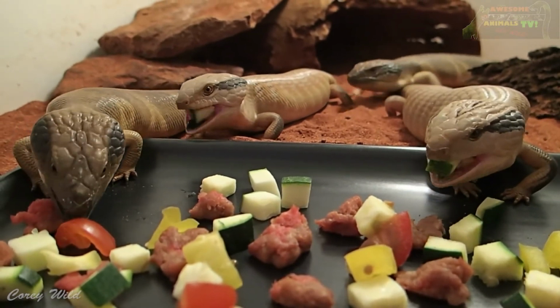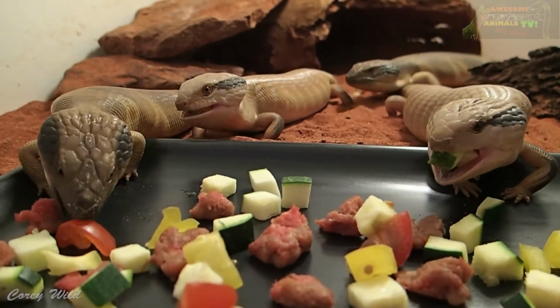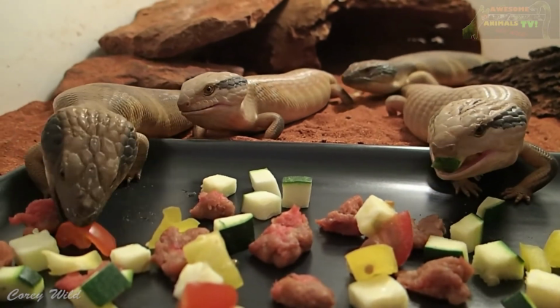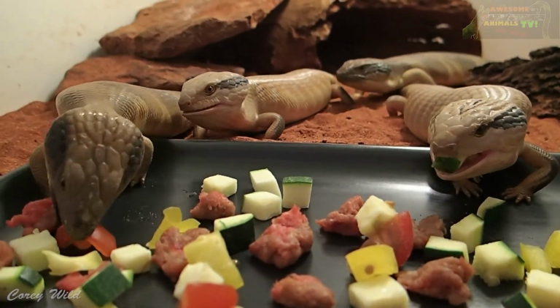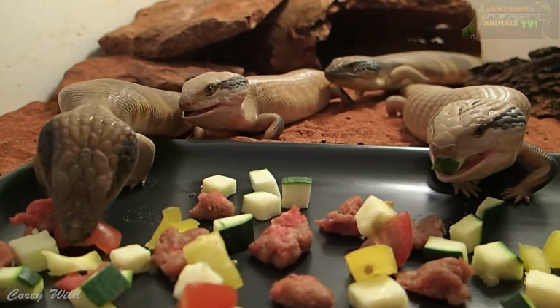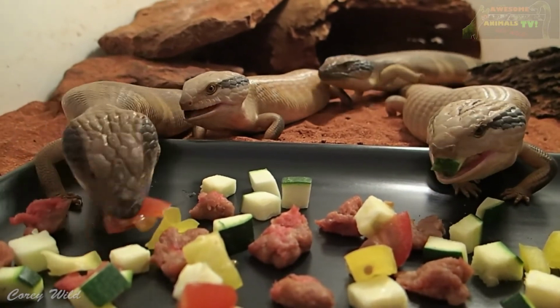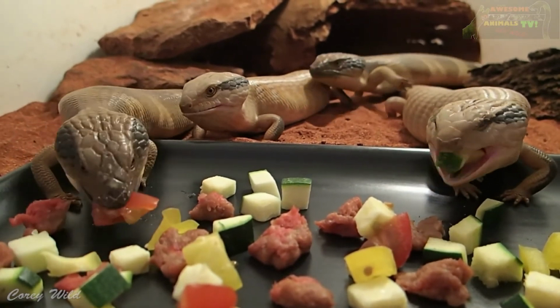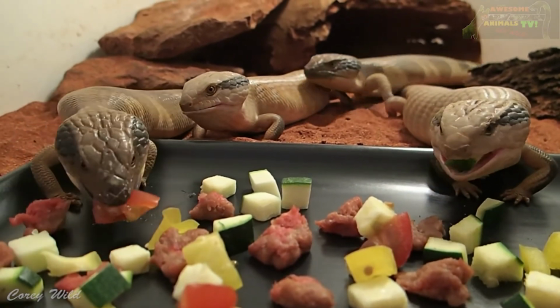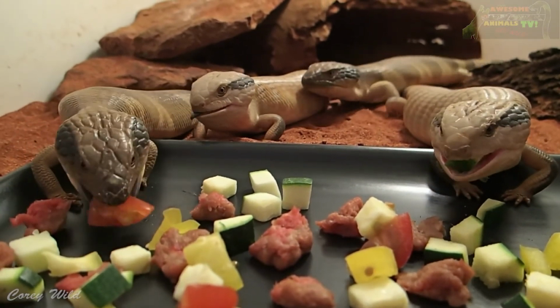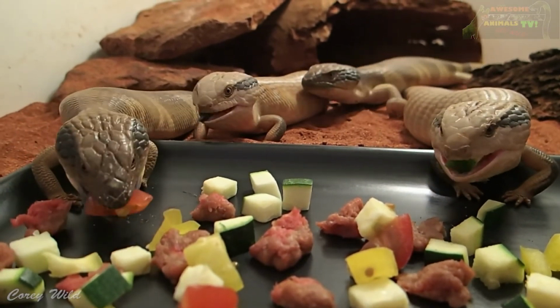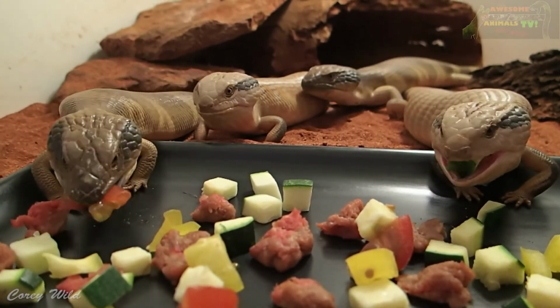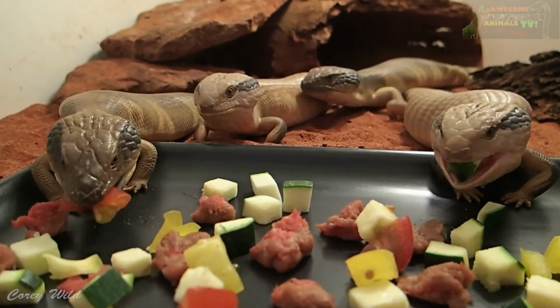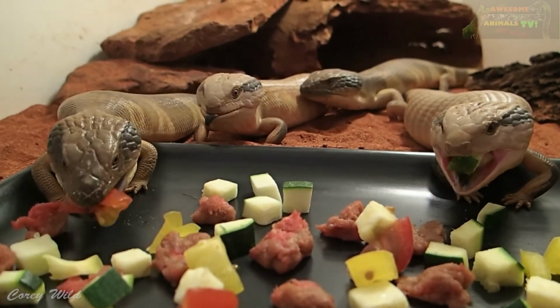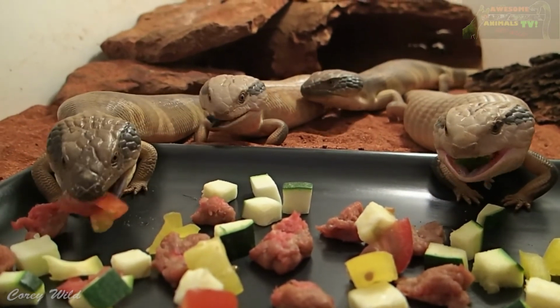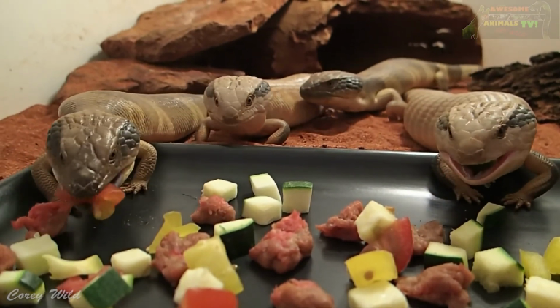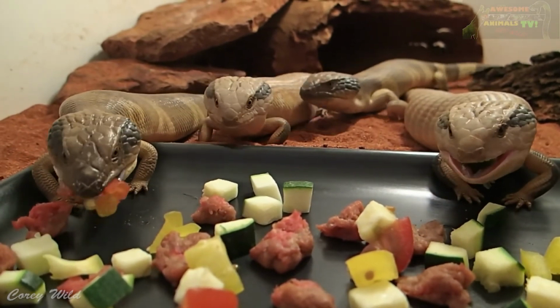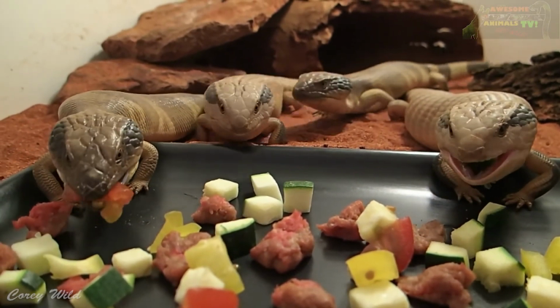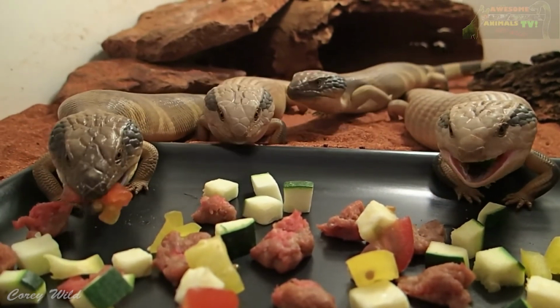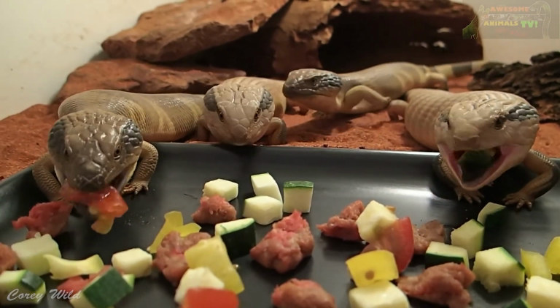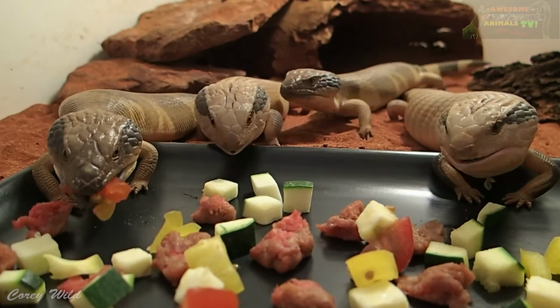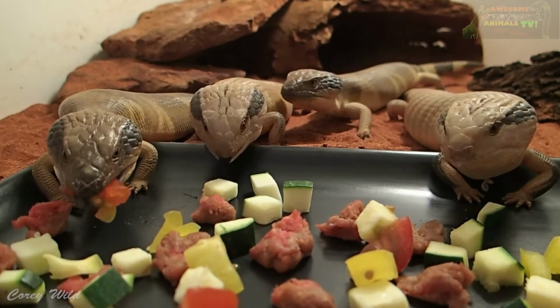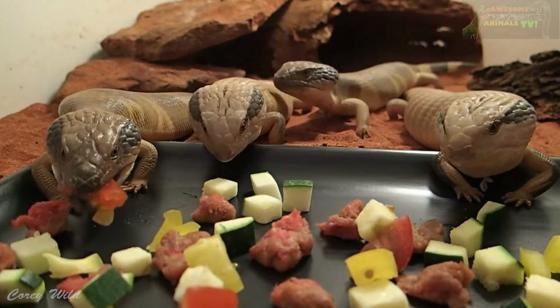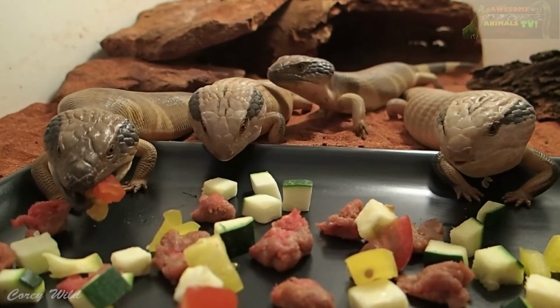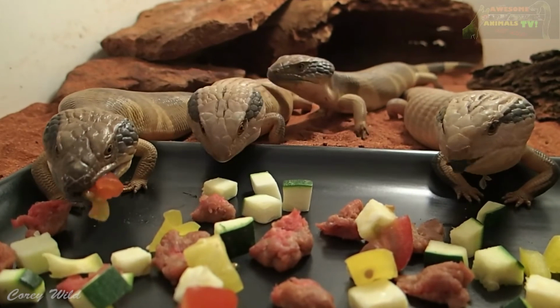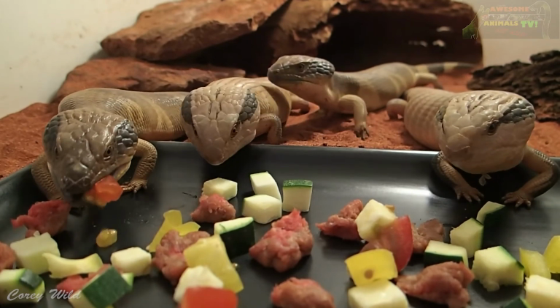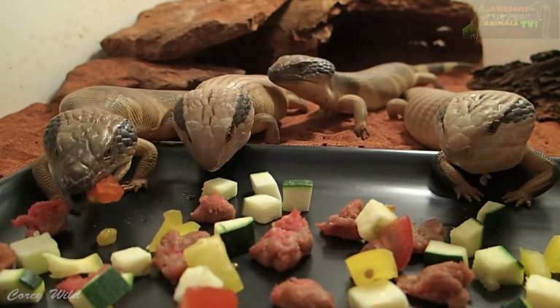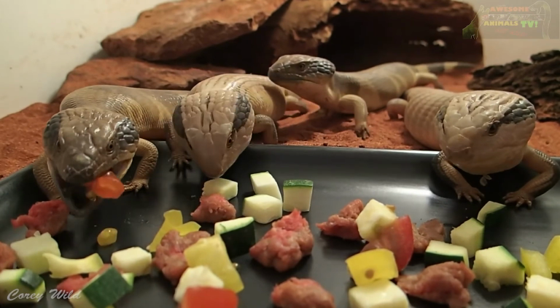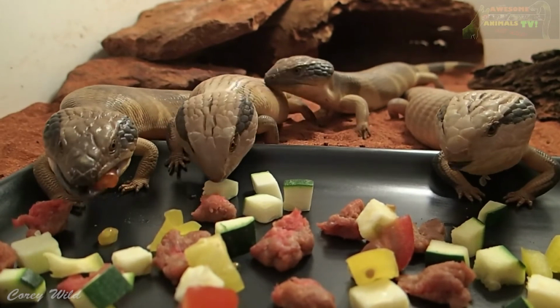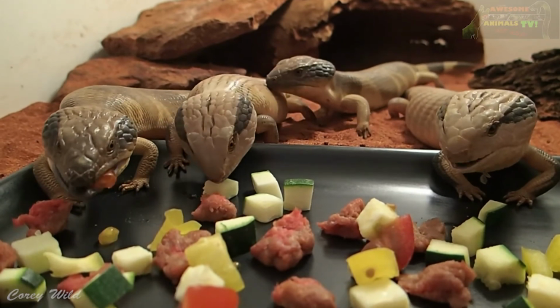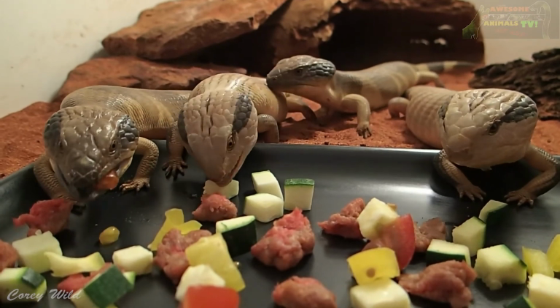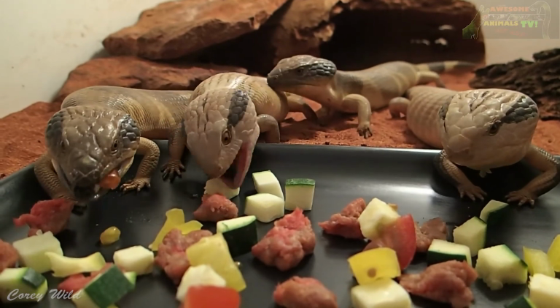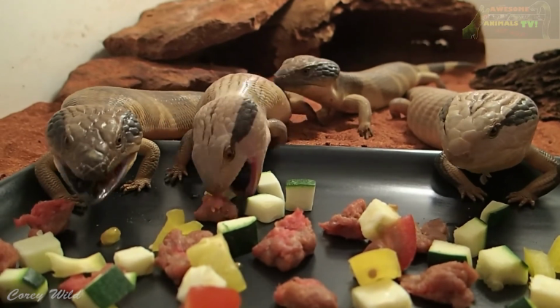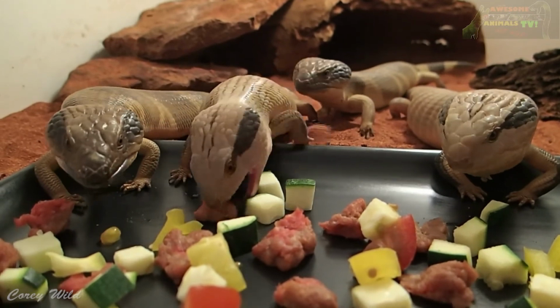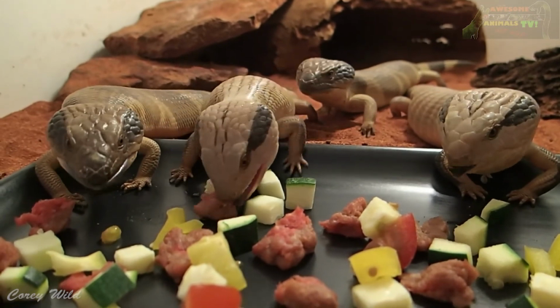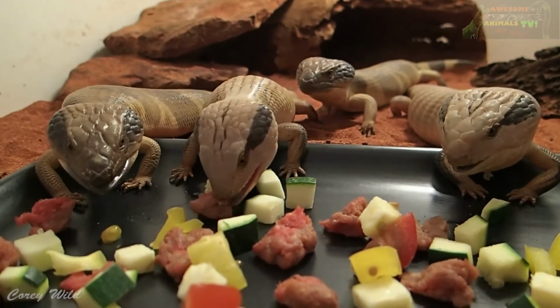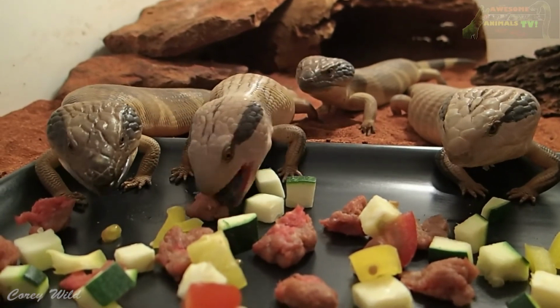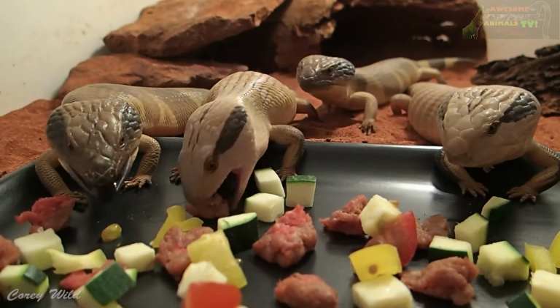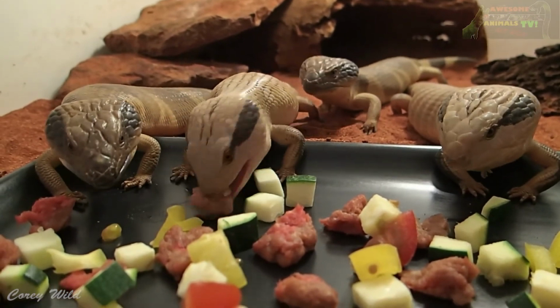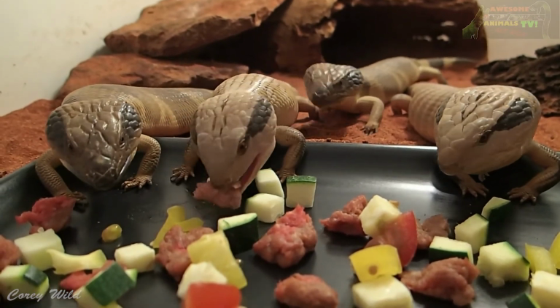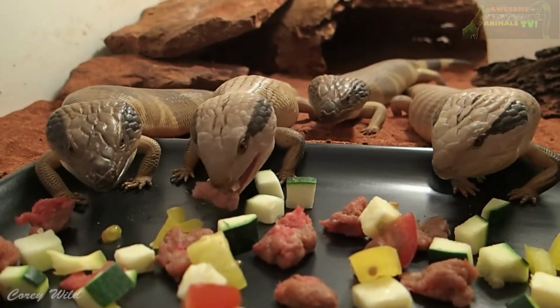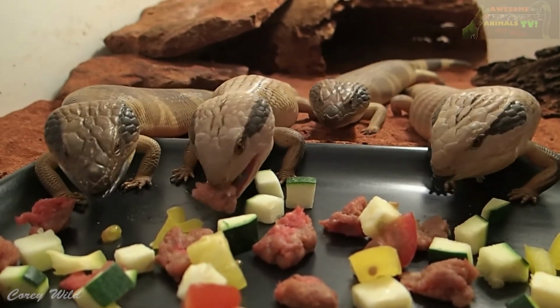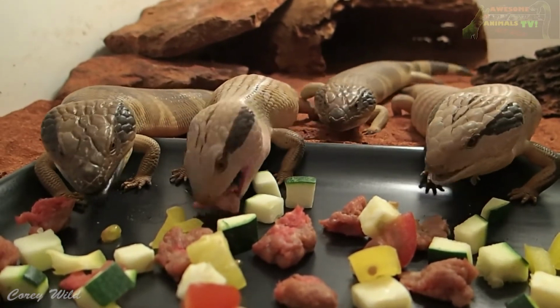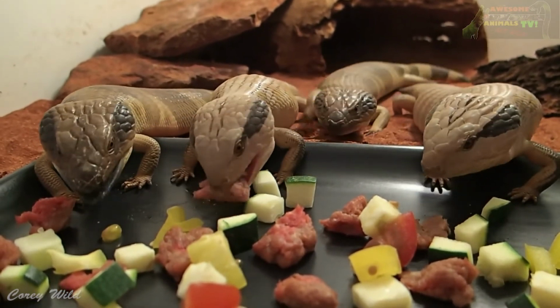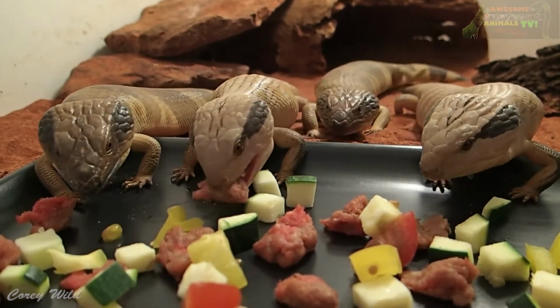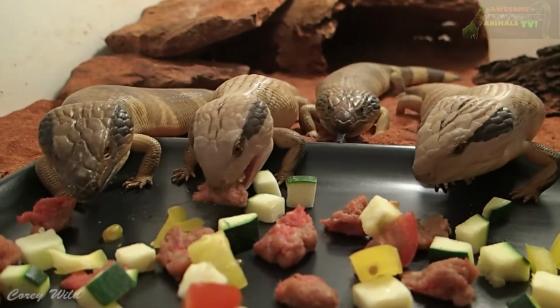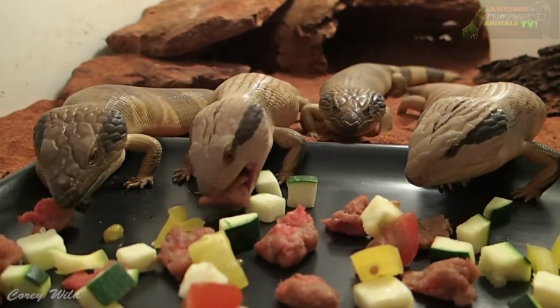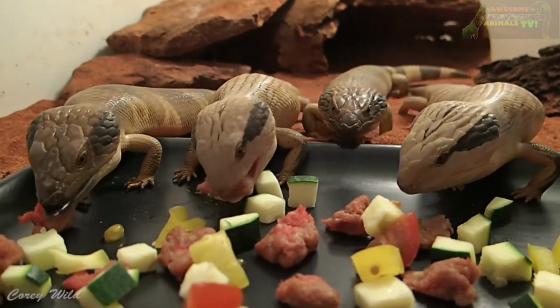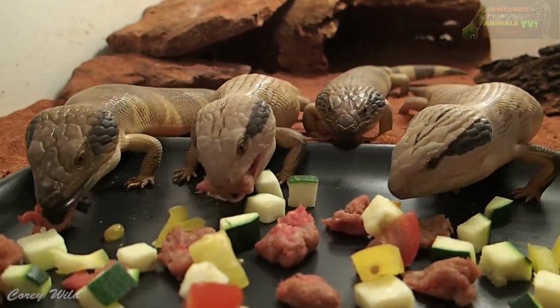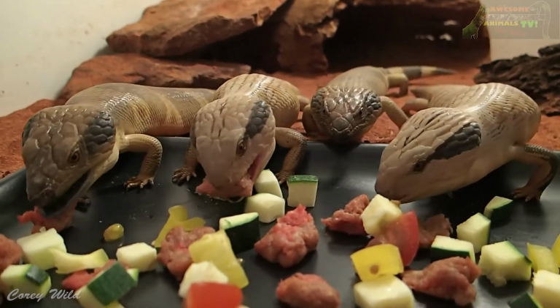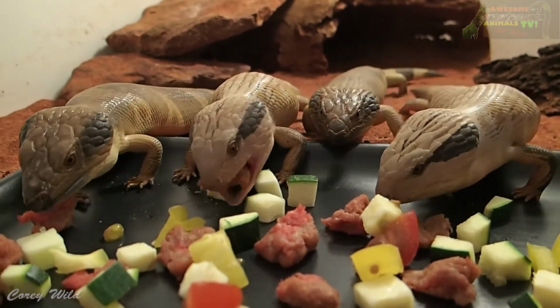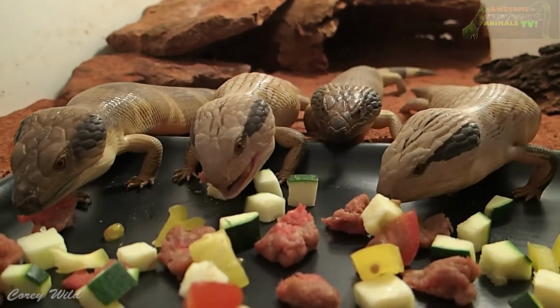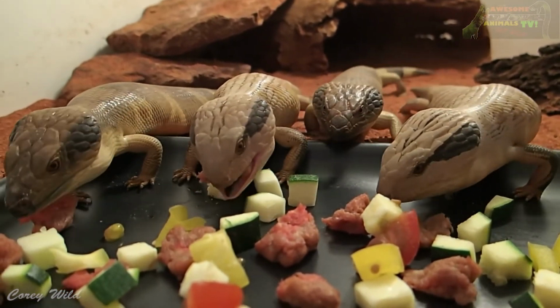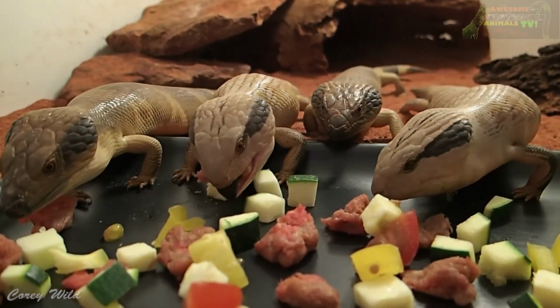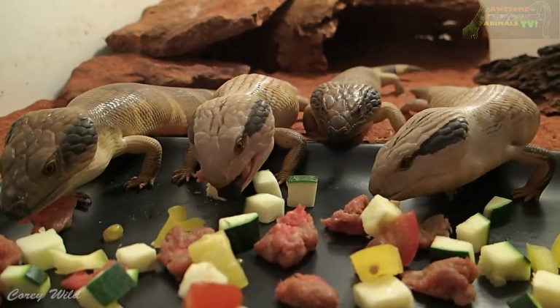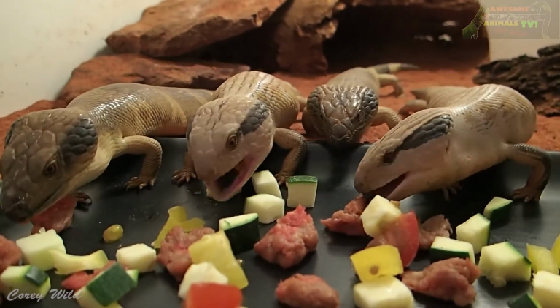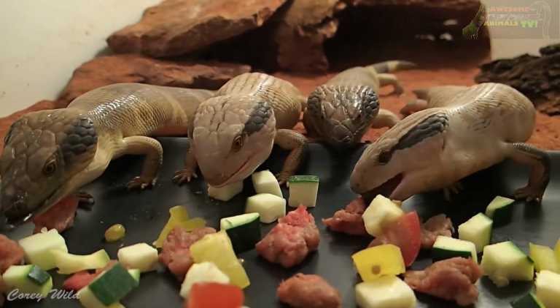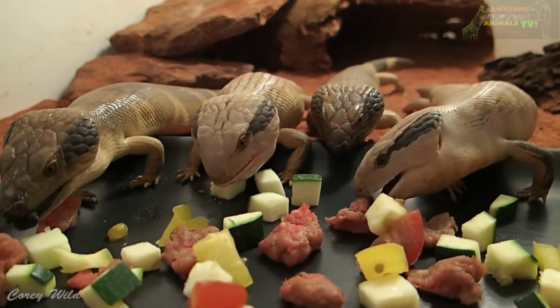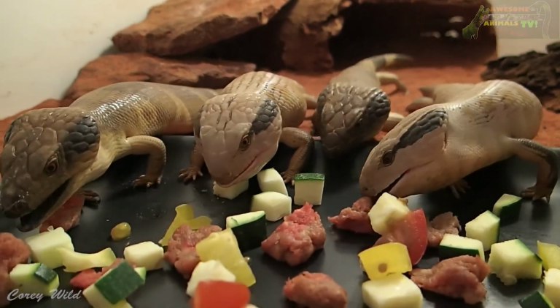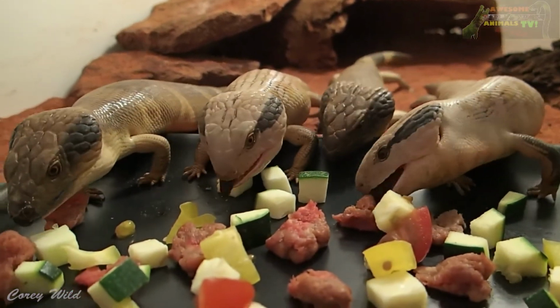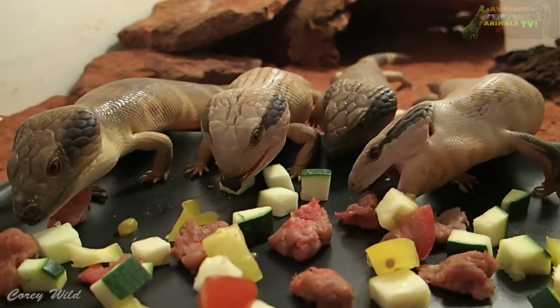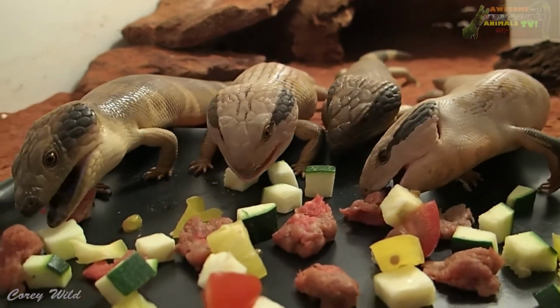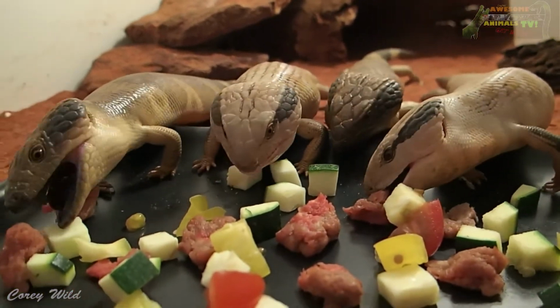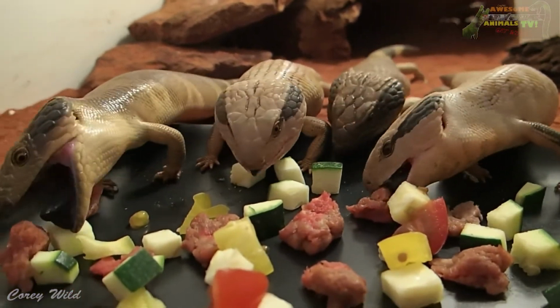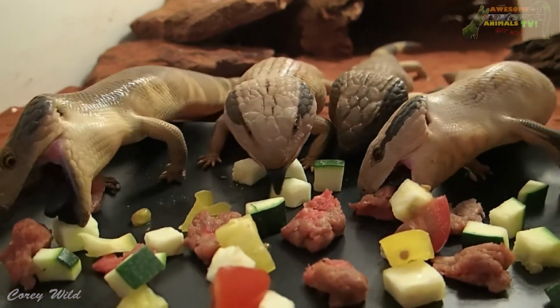We've got a couple of species of little blue tongues in here — centralian blue tongues and the western blue tongues.